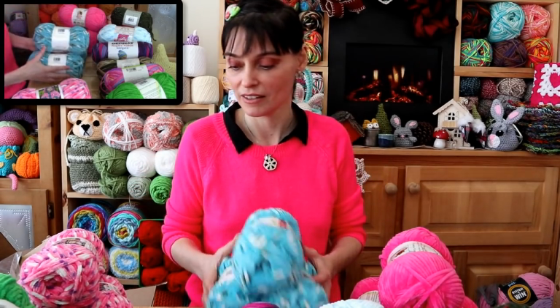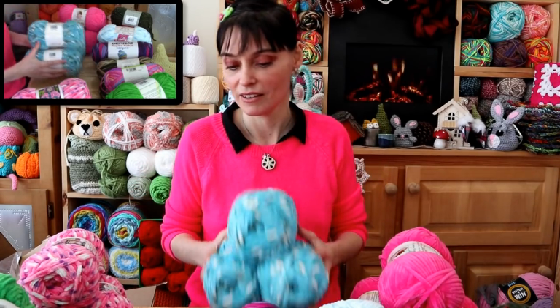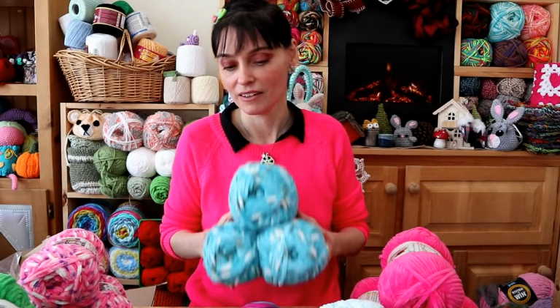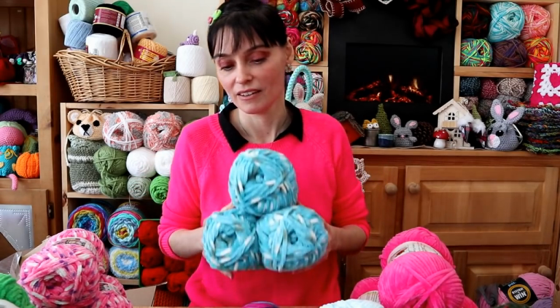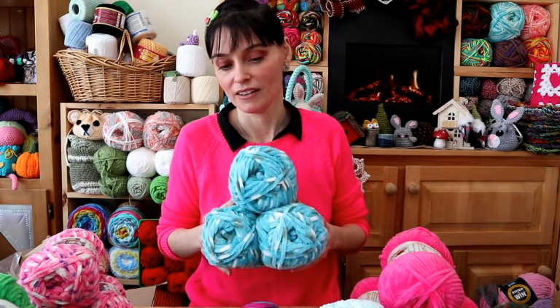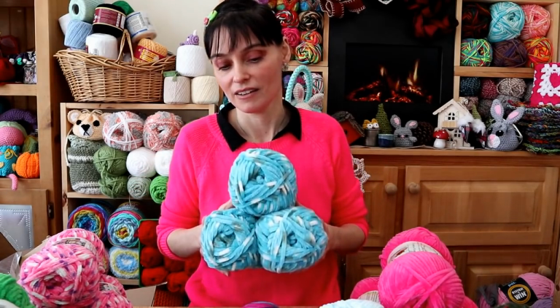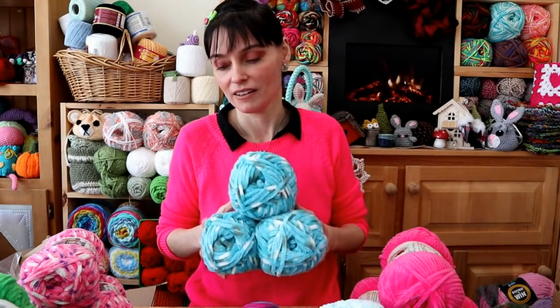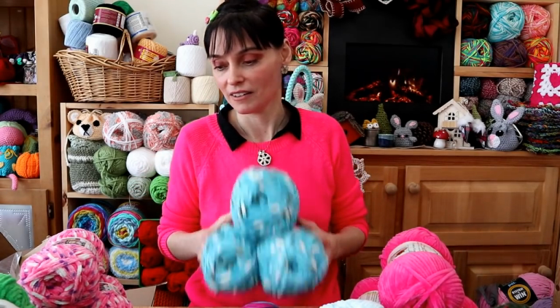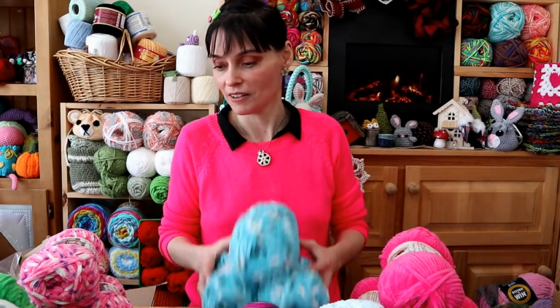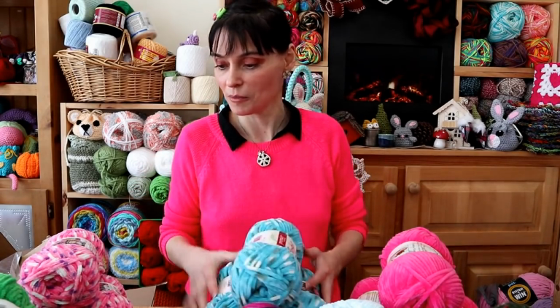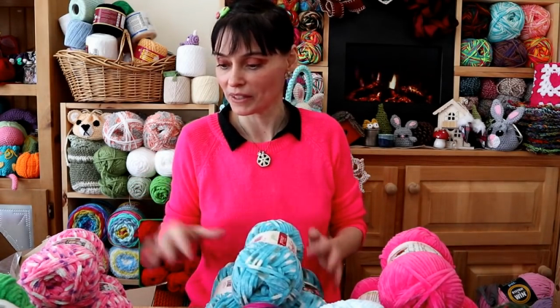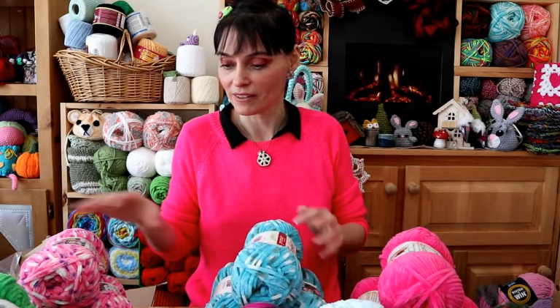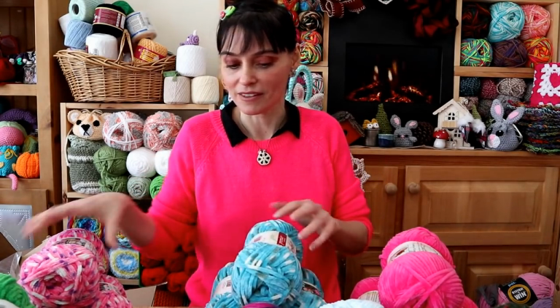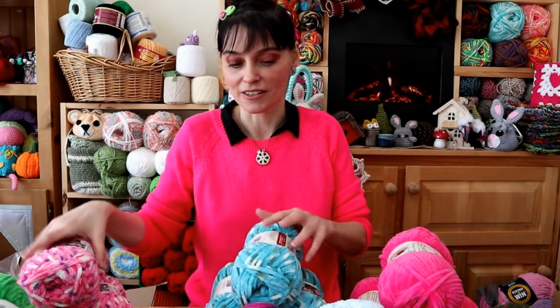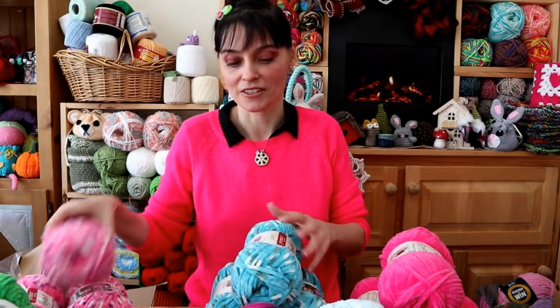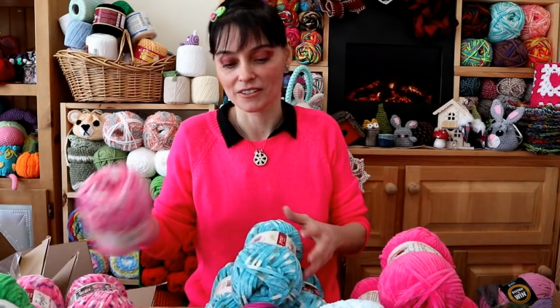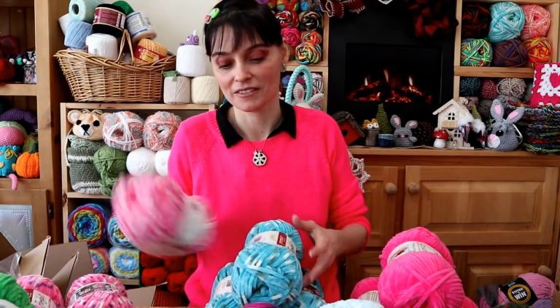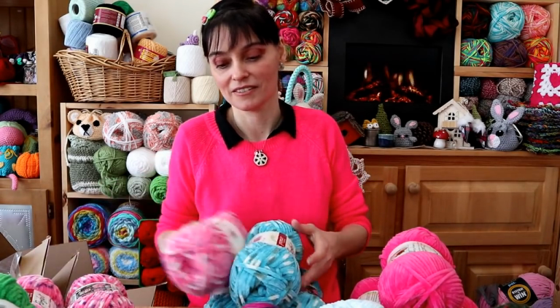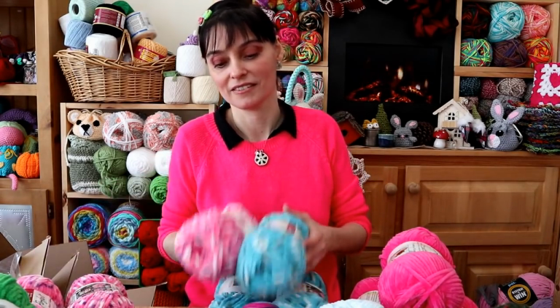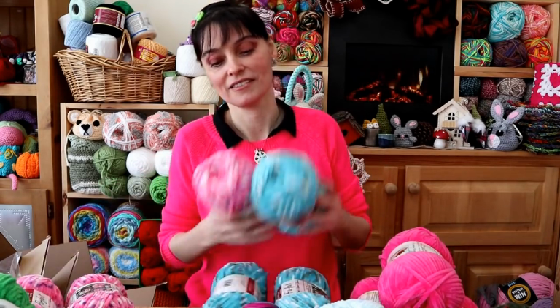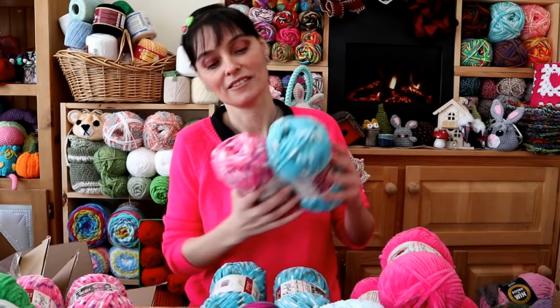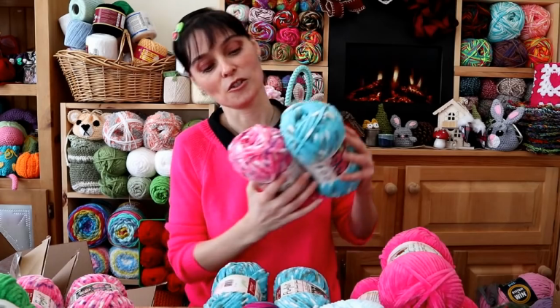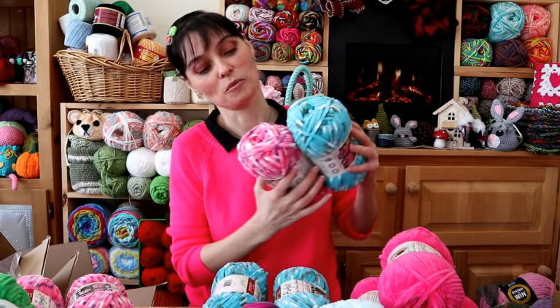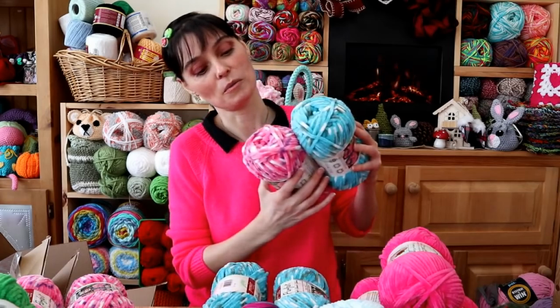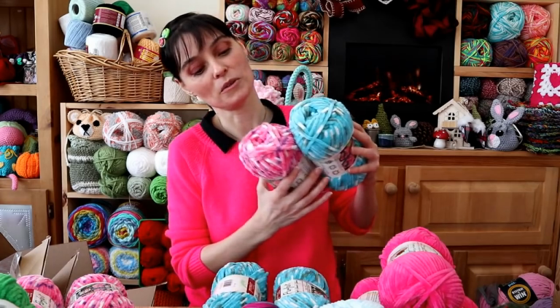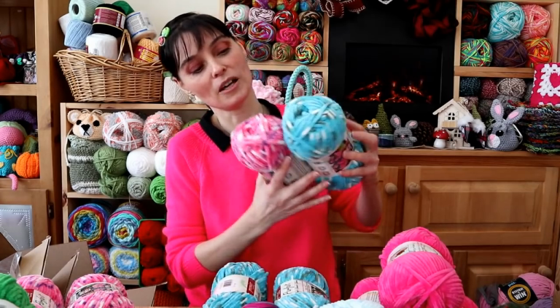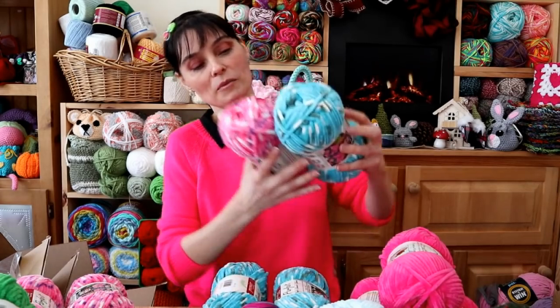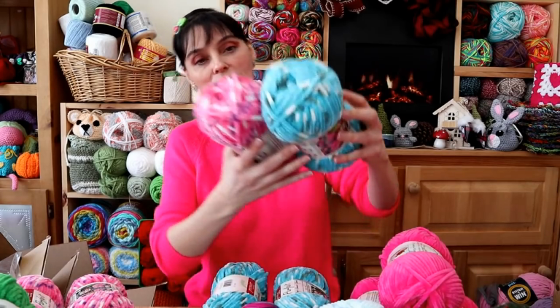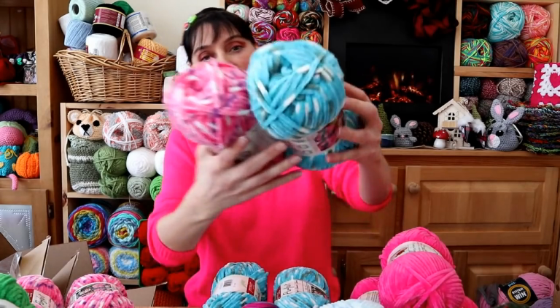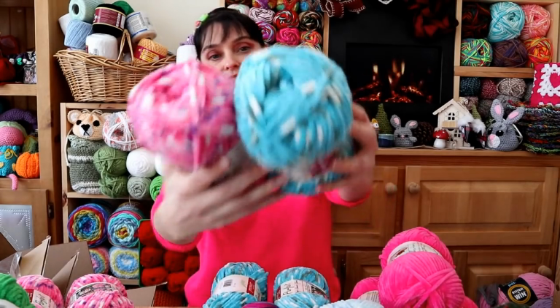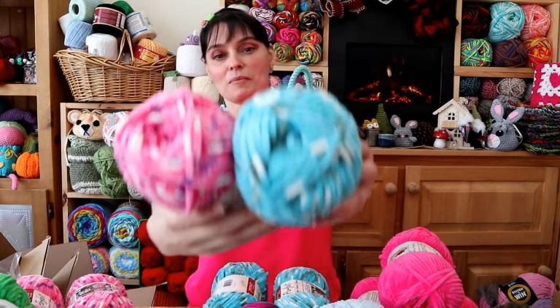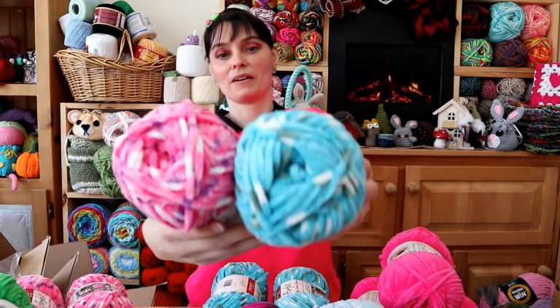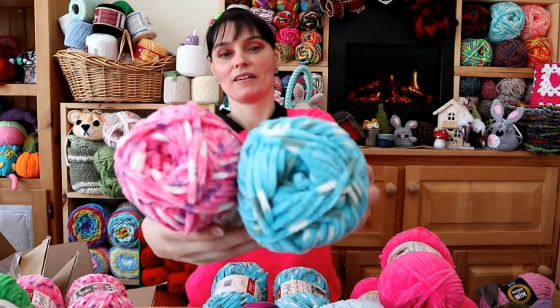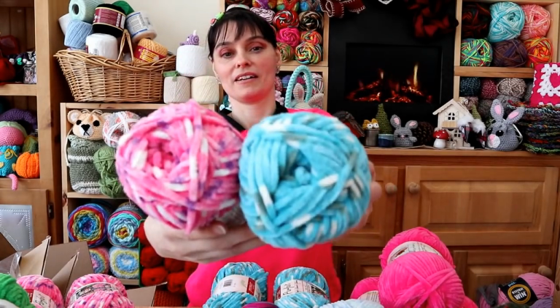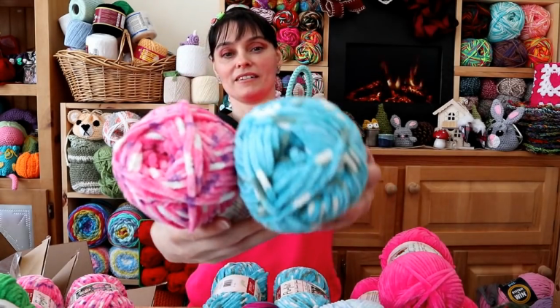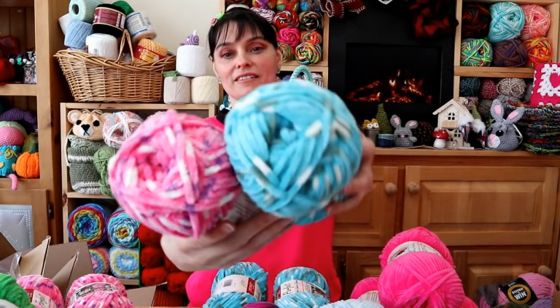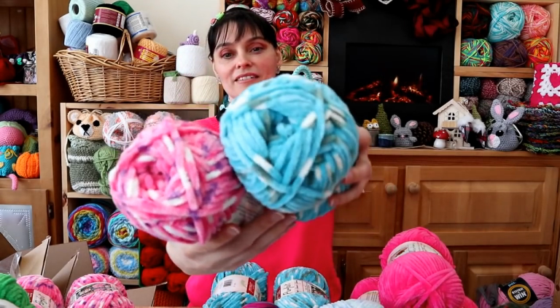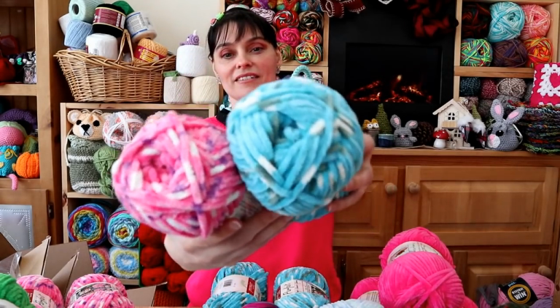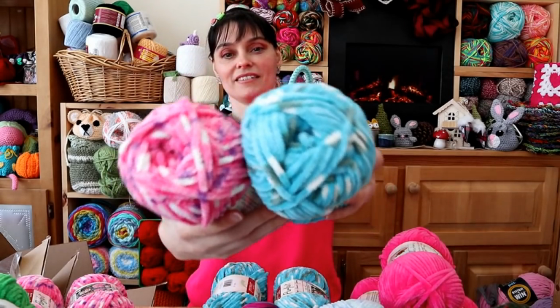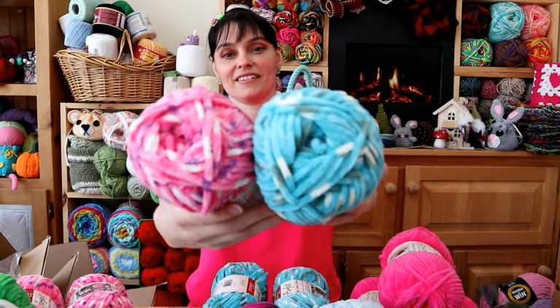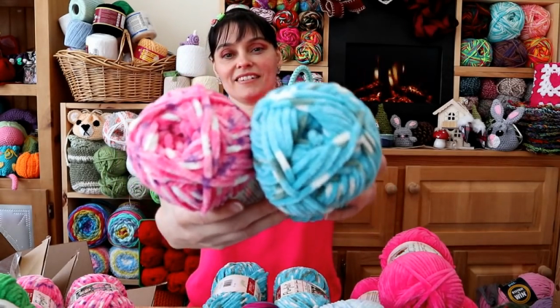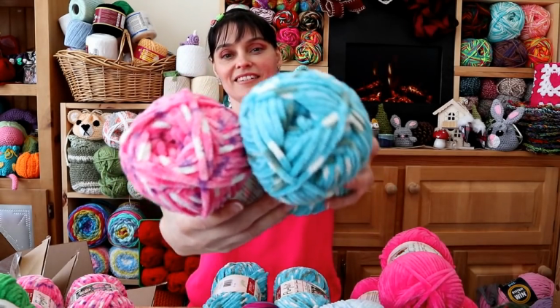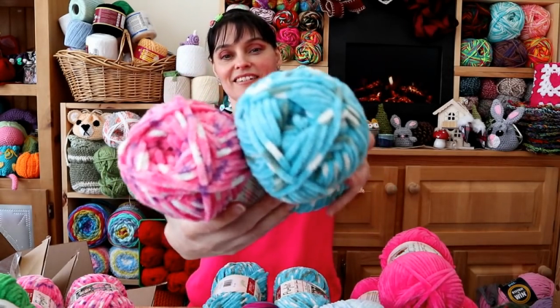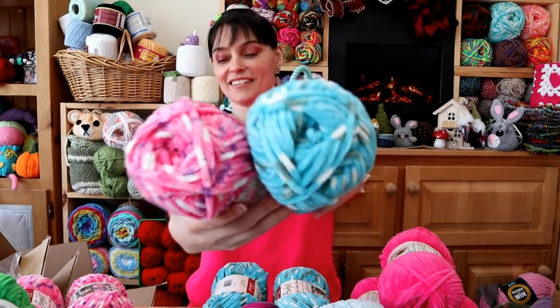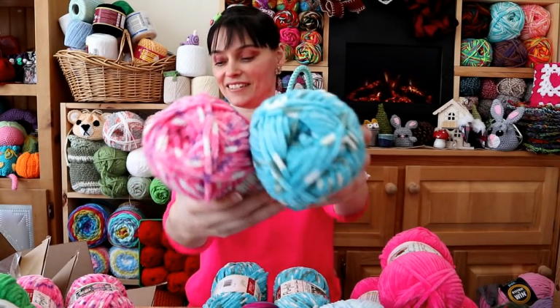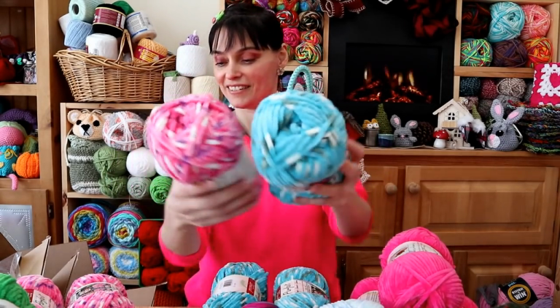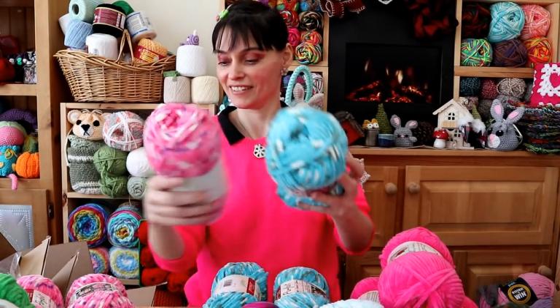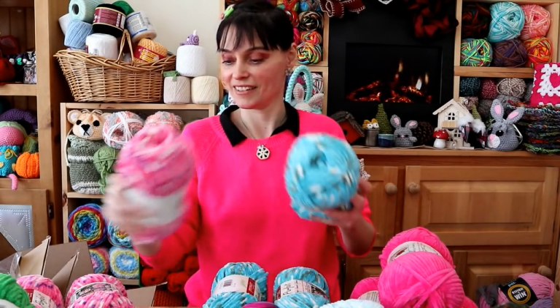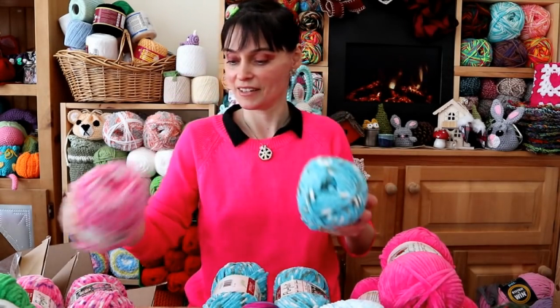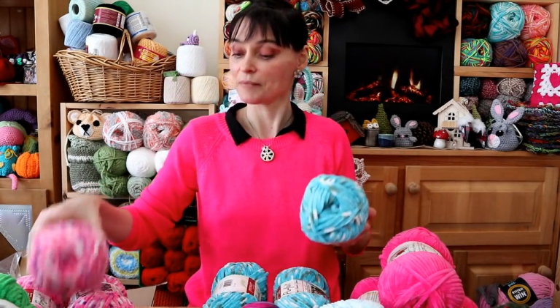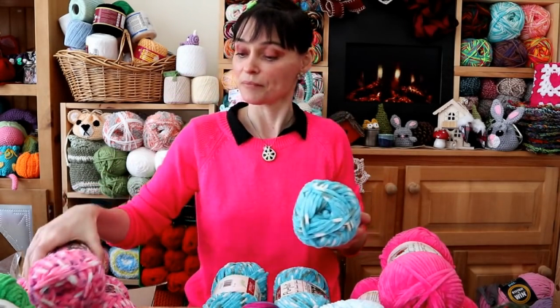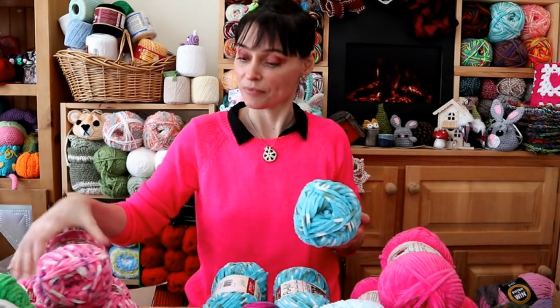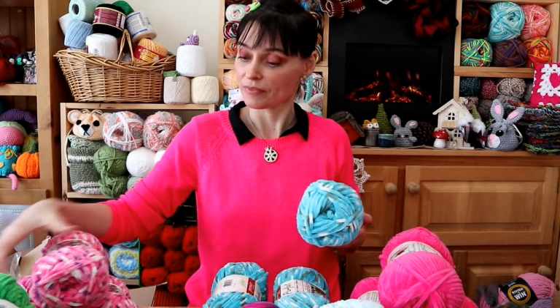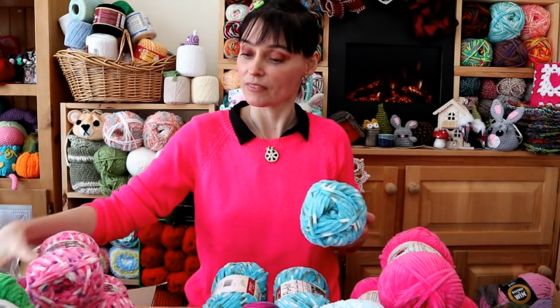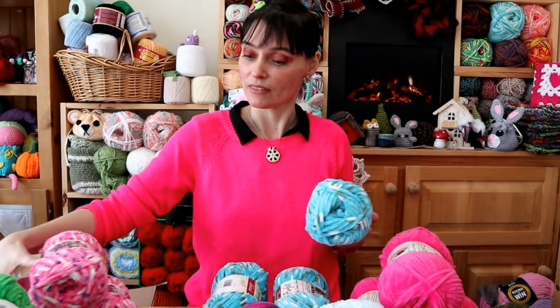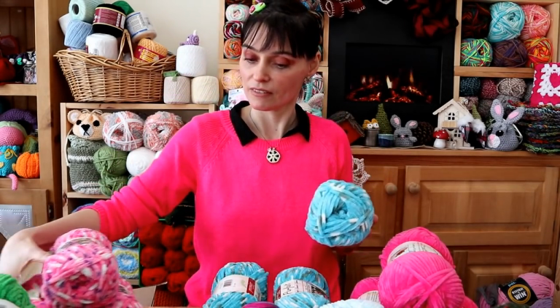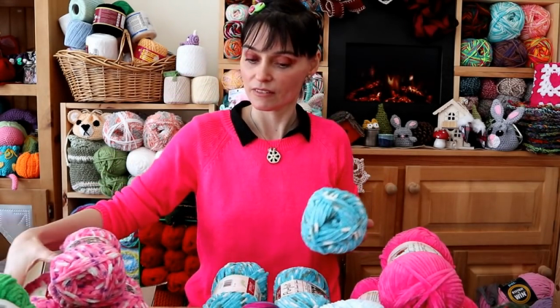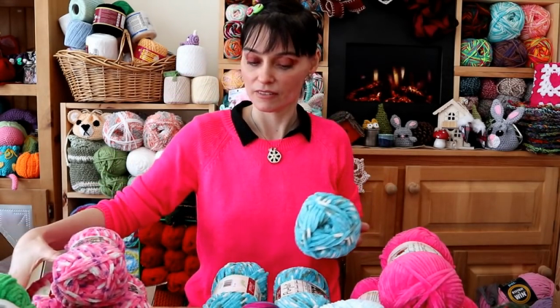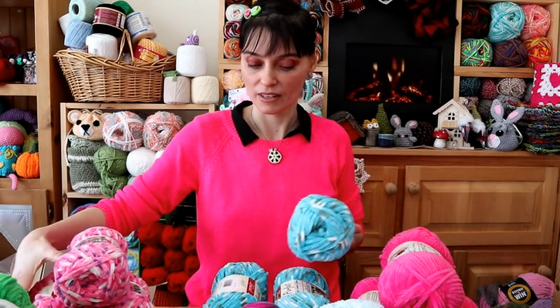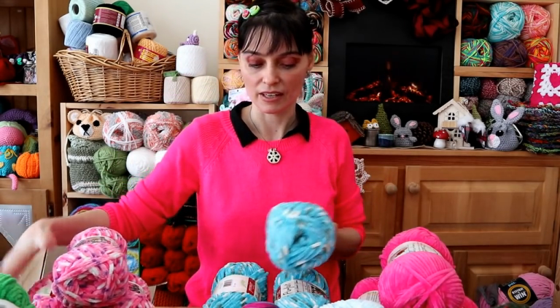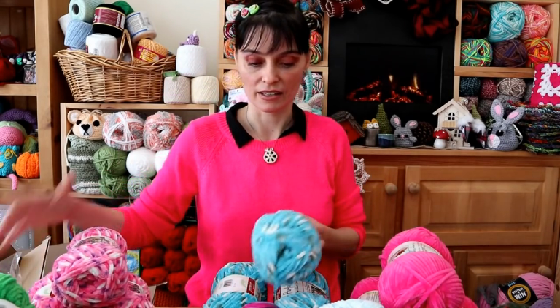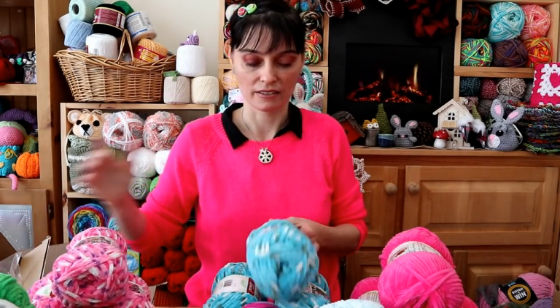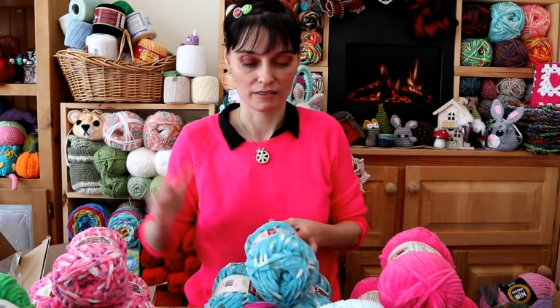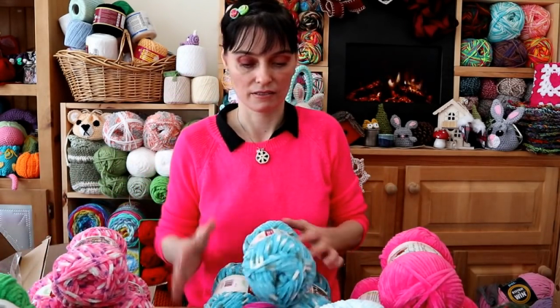Everything is so pretty, and I'm way more impressed with this Premier Parfait — the feel of it — than I originally anticipated. I've got other chenille yarns in the stash, but none of them are this soft. This is amazing, and those colors are glorious. This is all really nice yarn. It's exactly as shown. And I have to say the colors are better in real life than they were on the screen. Bubblegum and Raspberry — same price, $5.71 for the bundle of three.